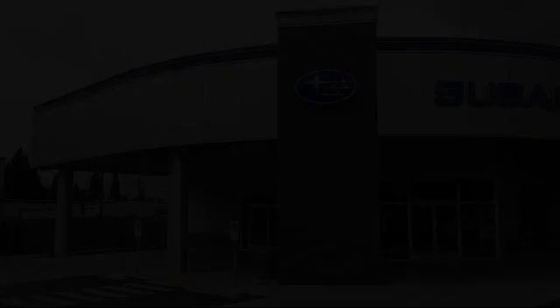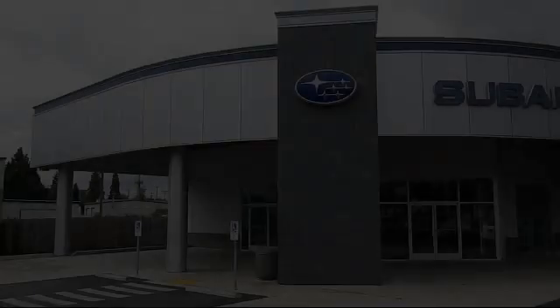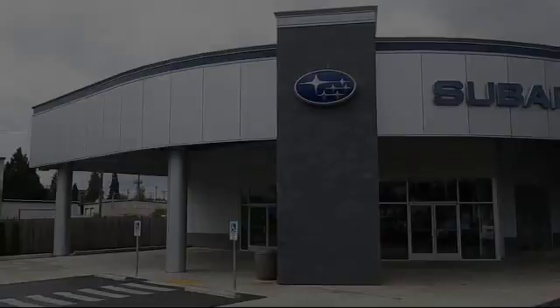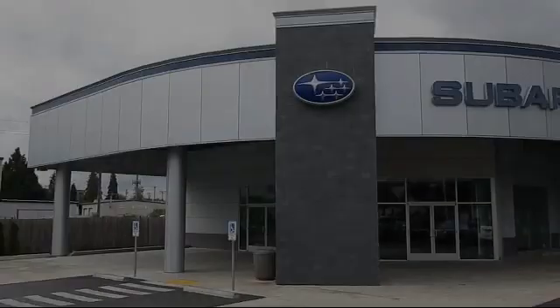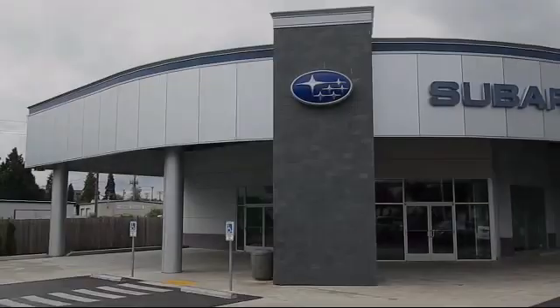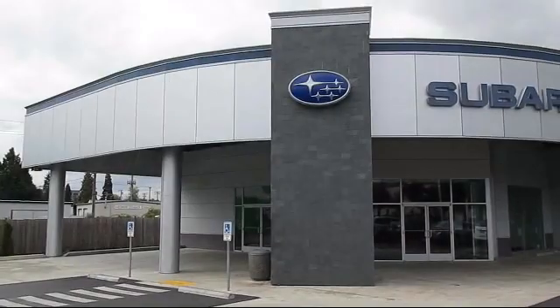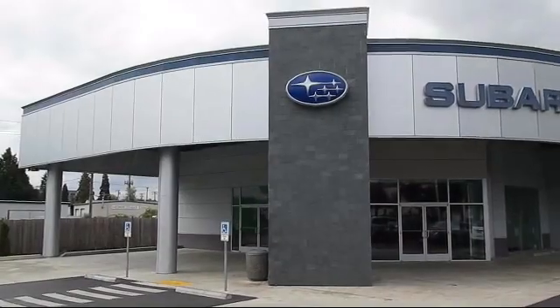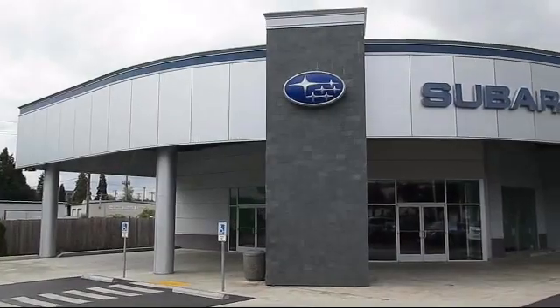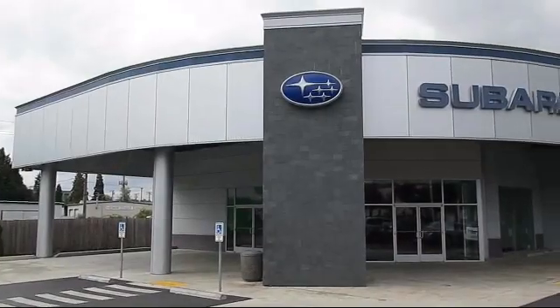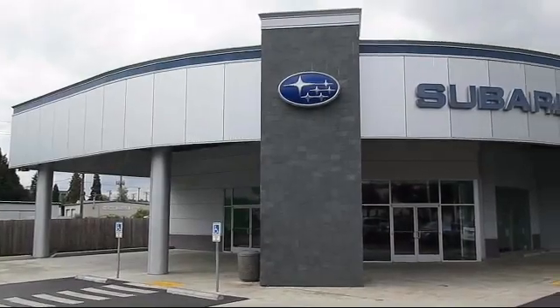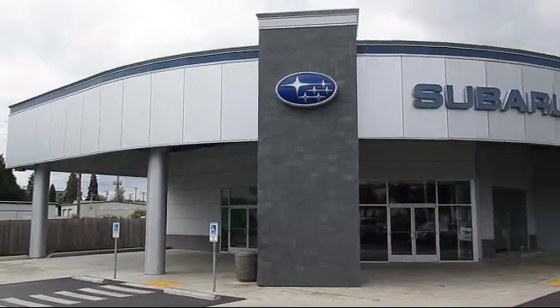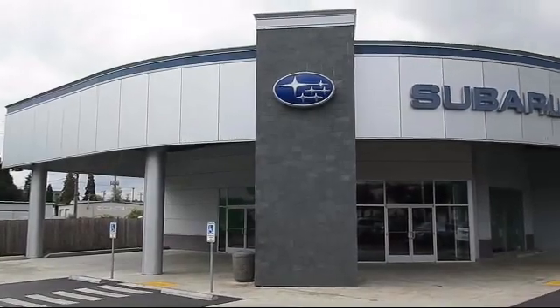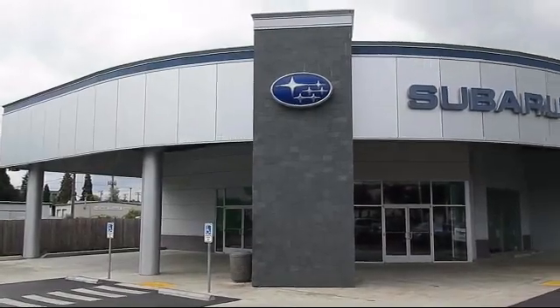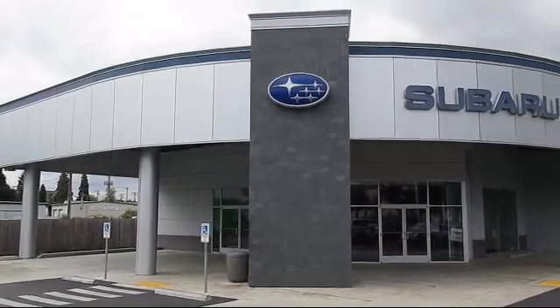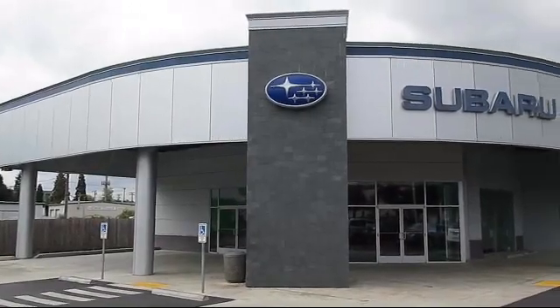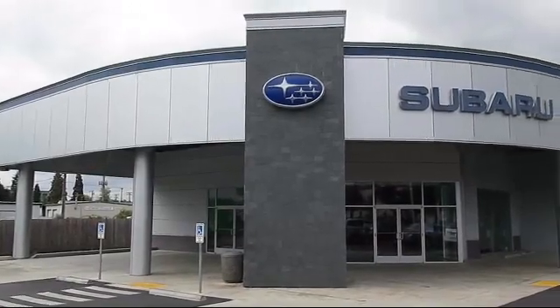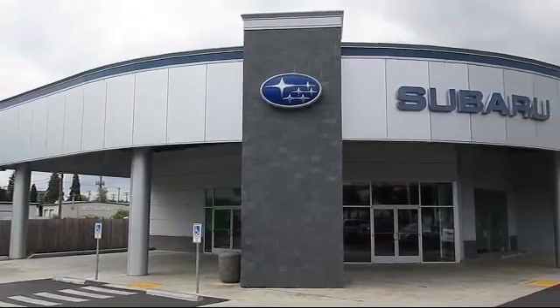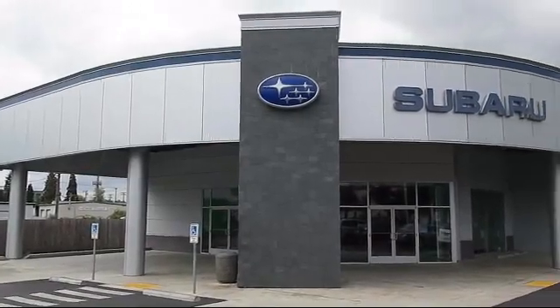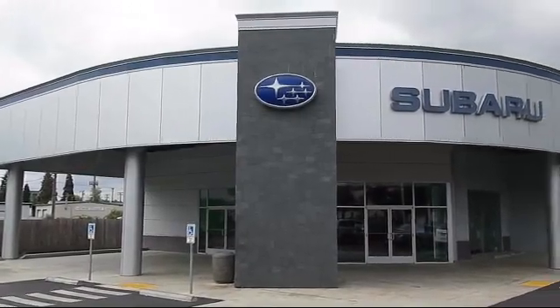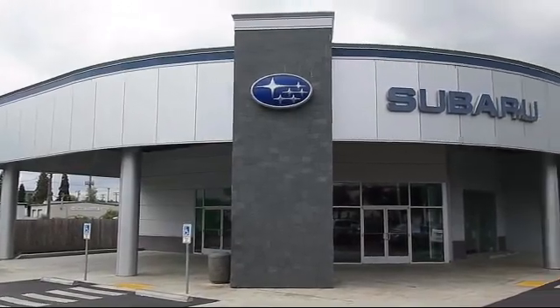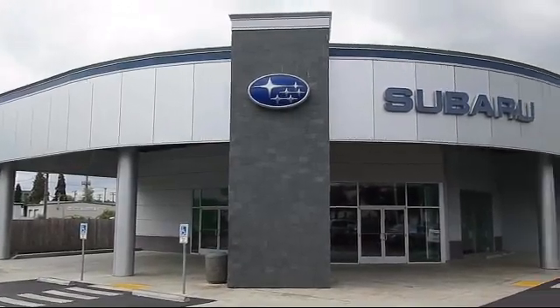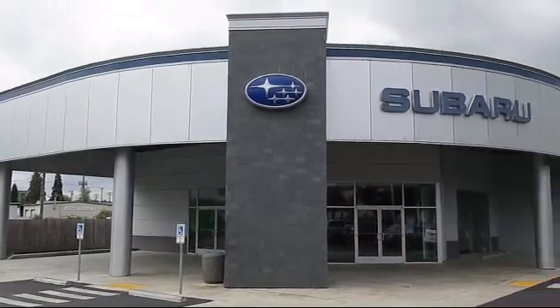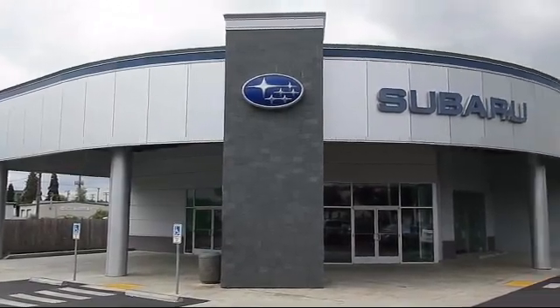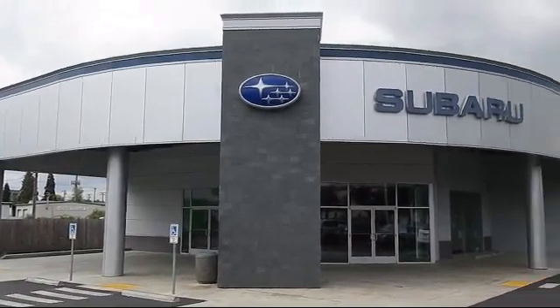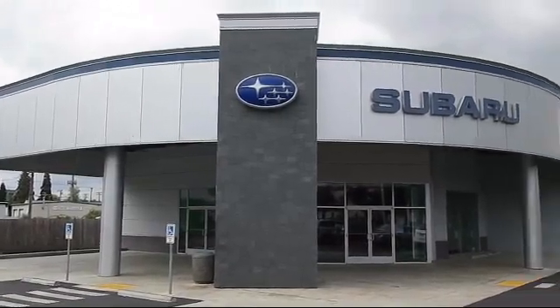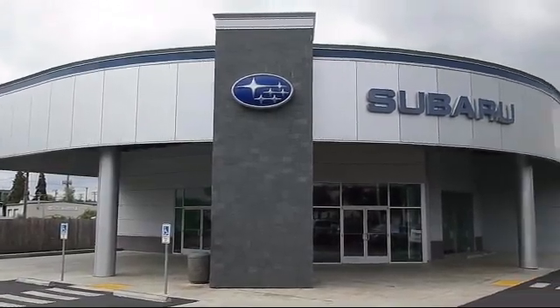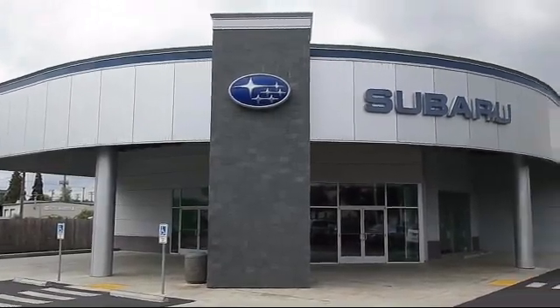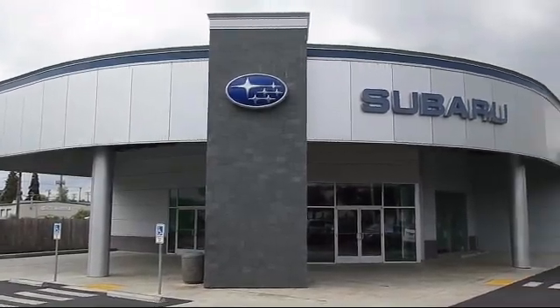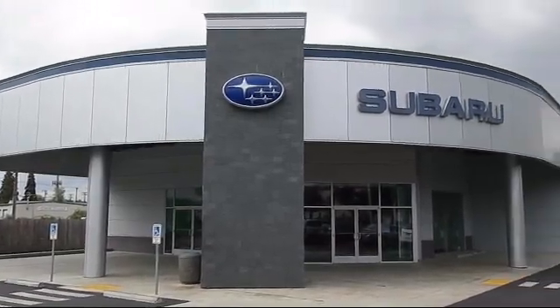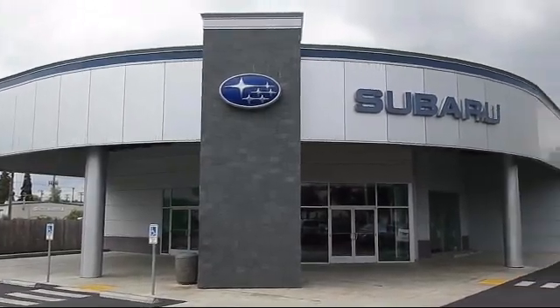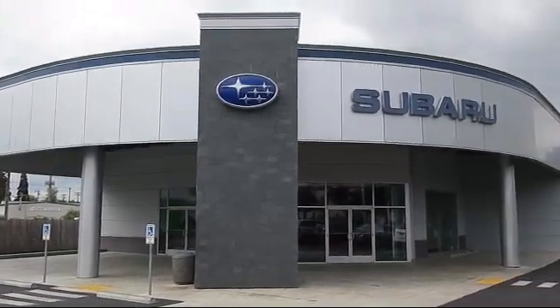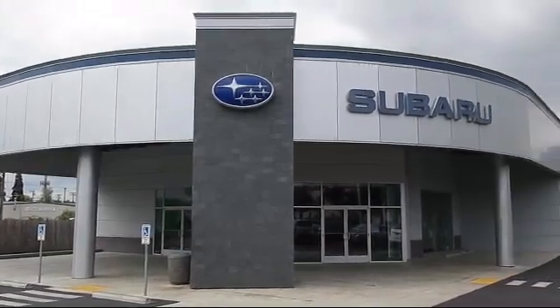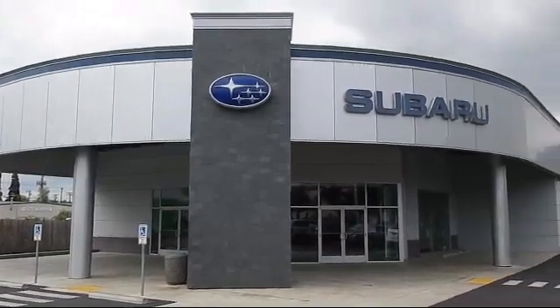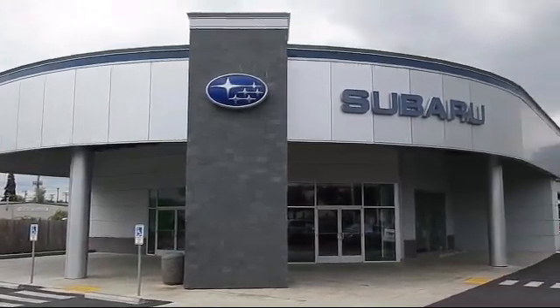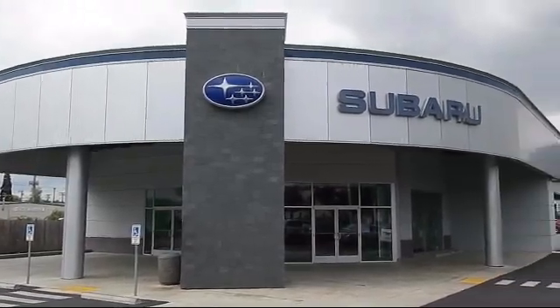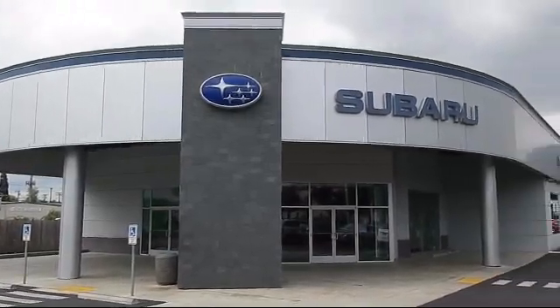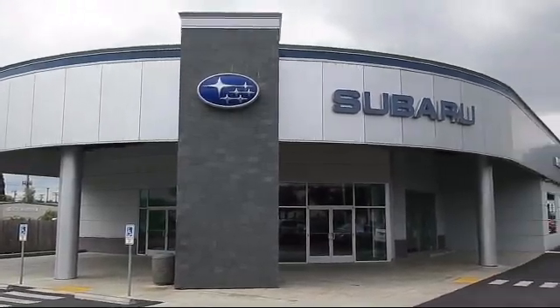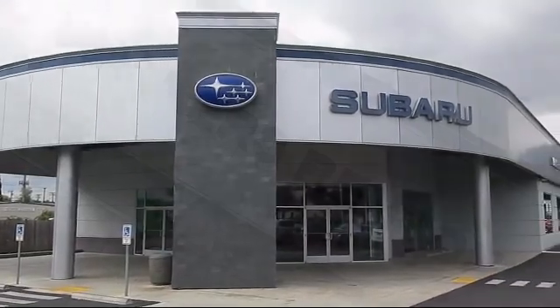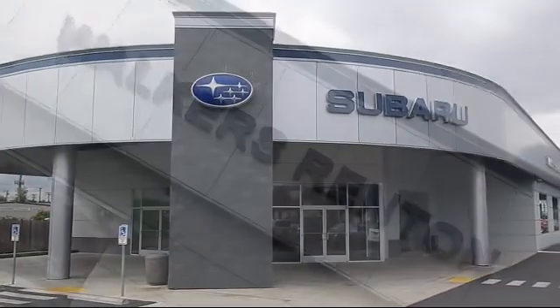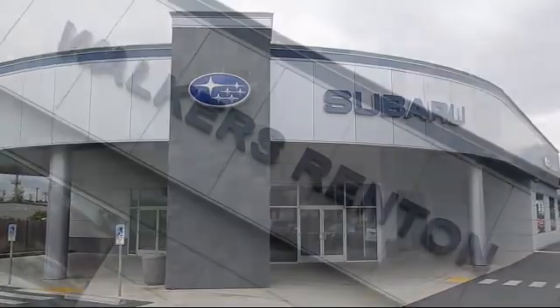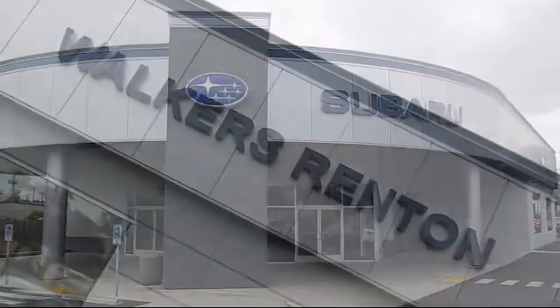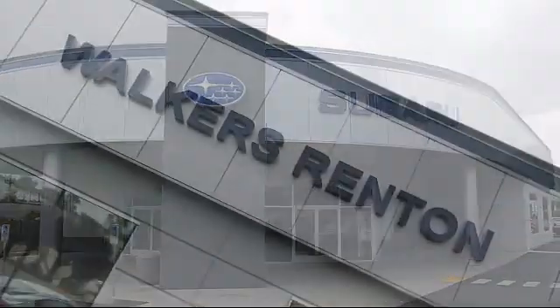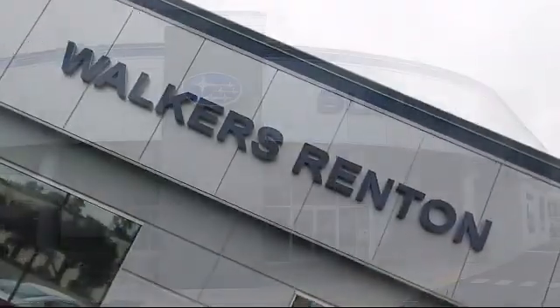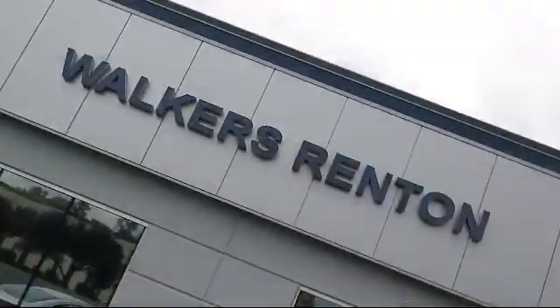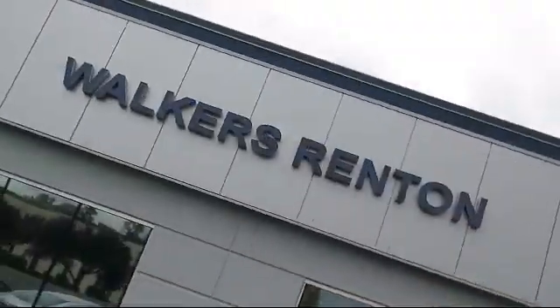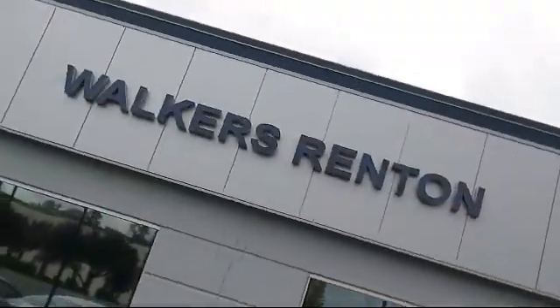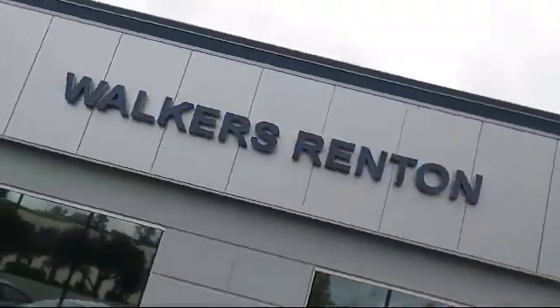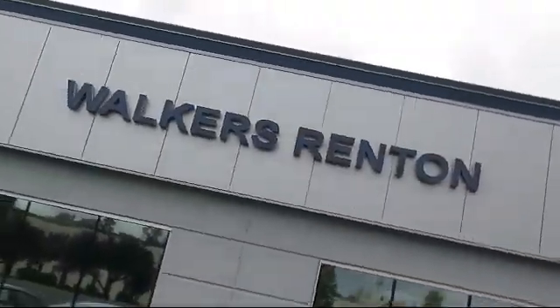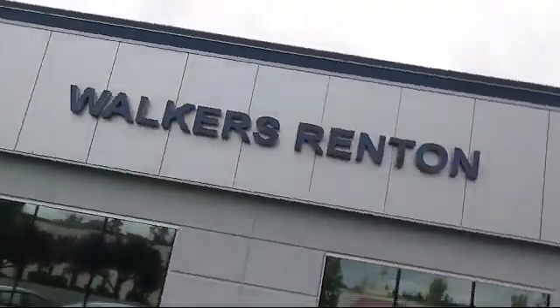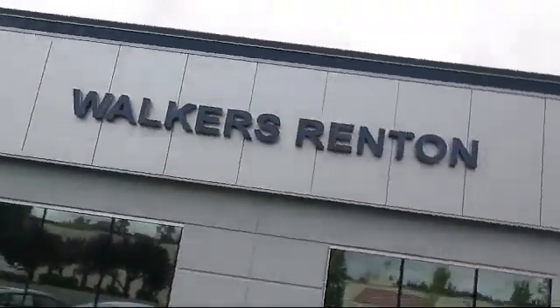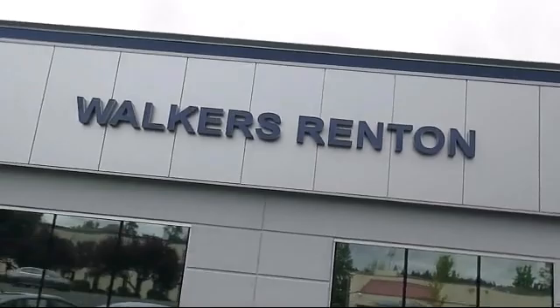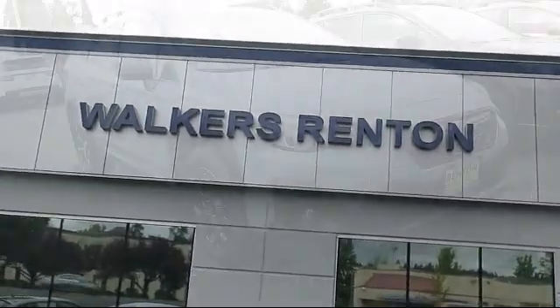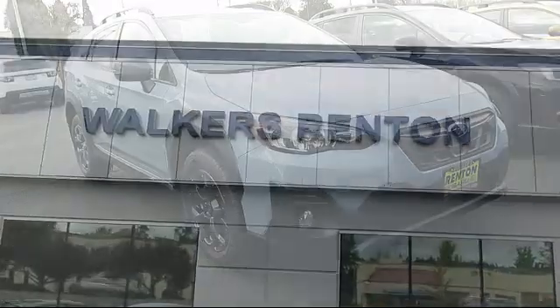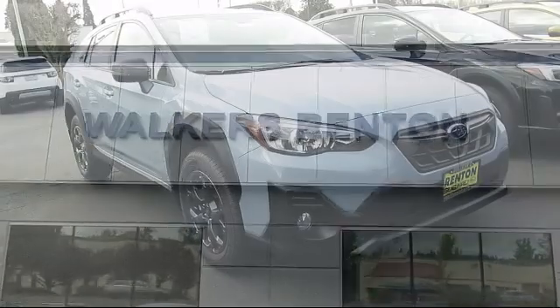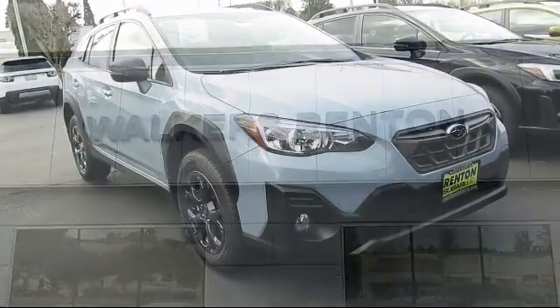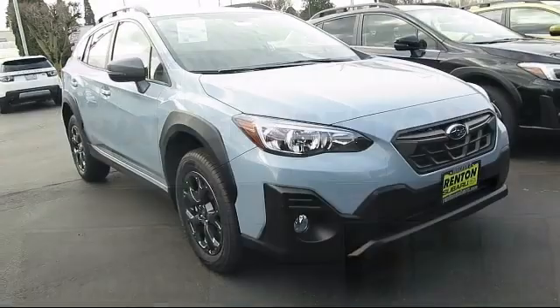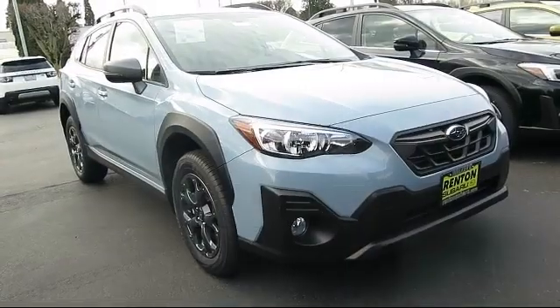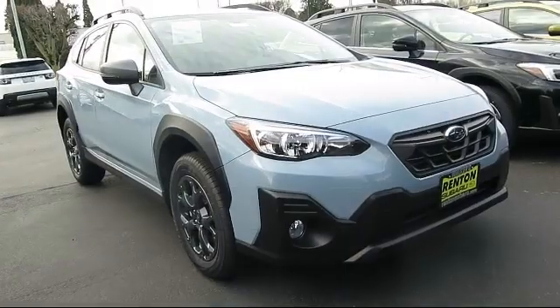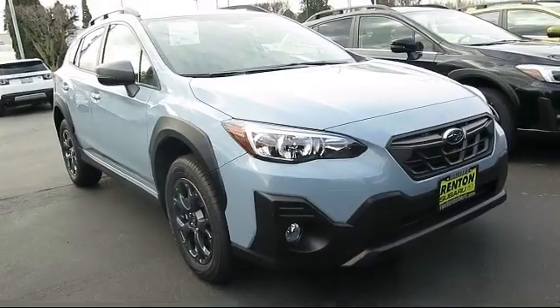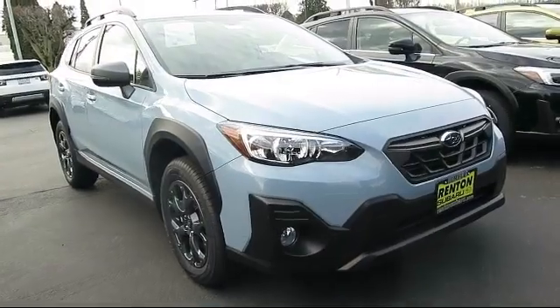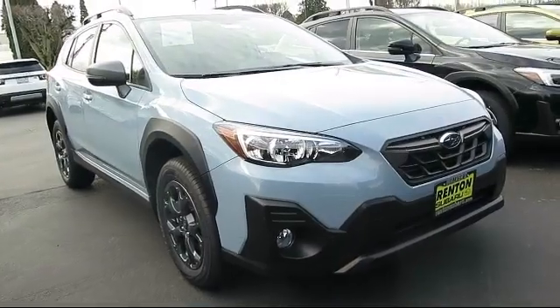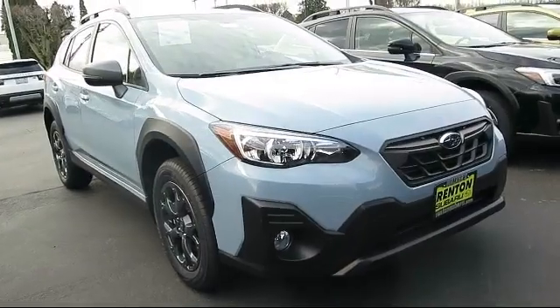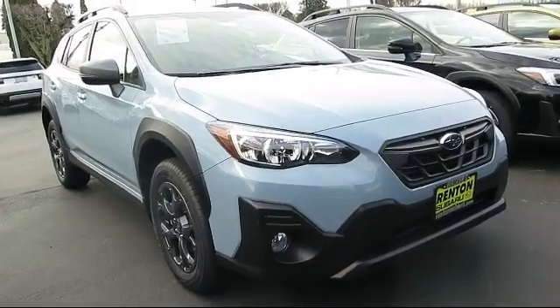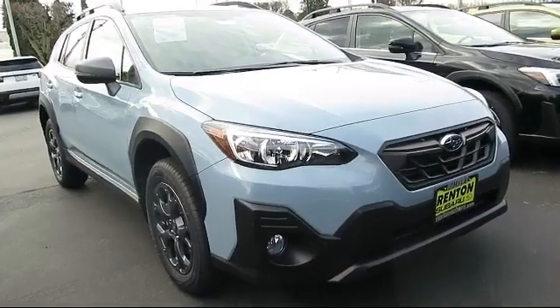Welcome to Walker's Renton Subaru, and here's a look at another vehicle from our great selection of cars, trucks,